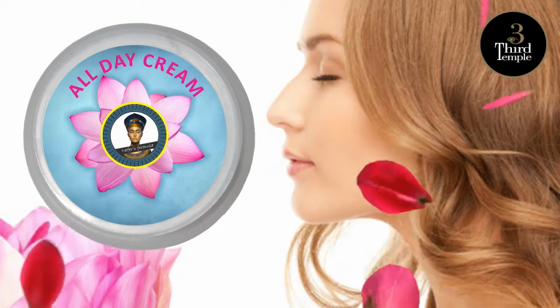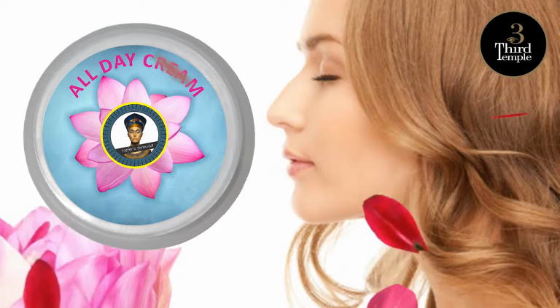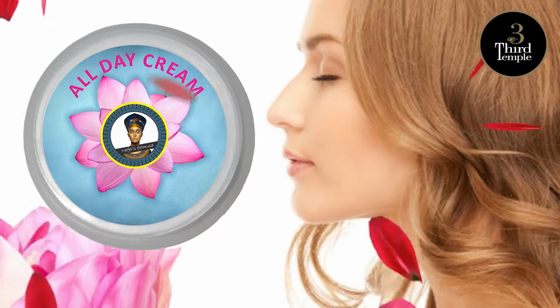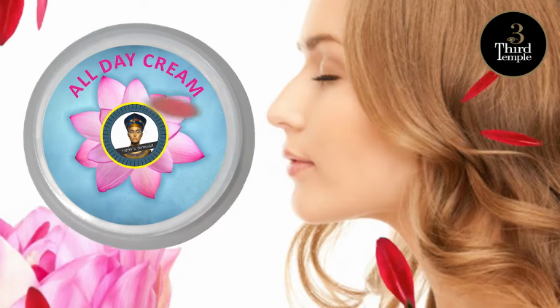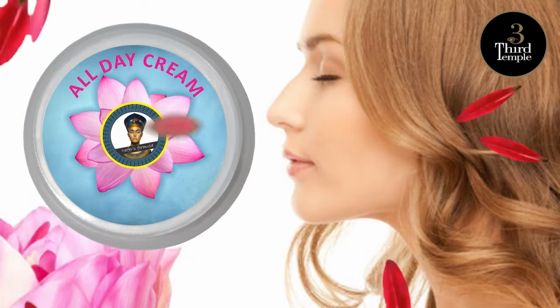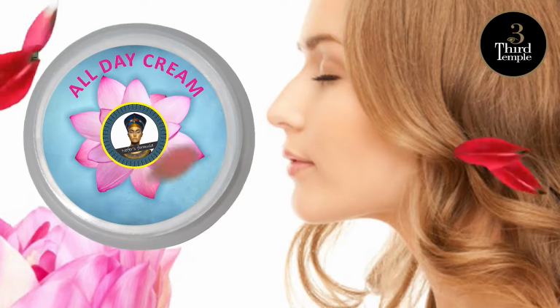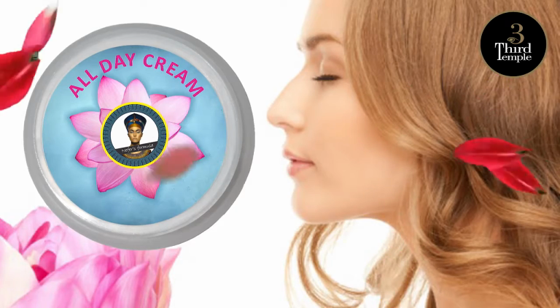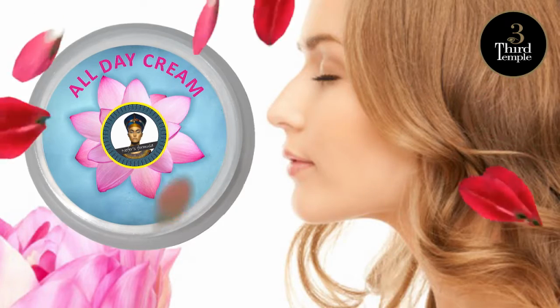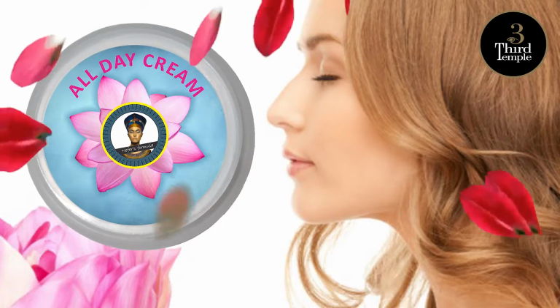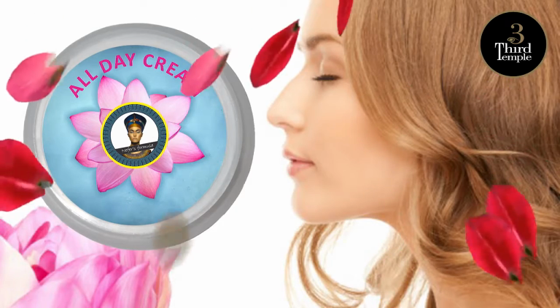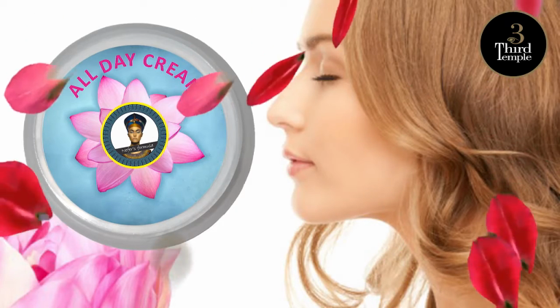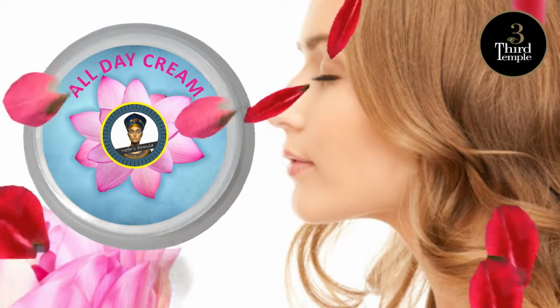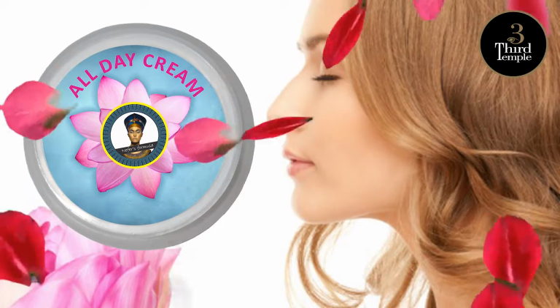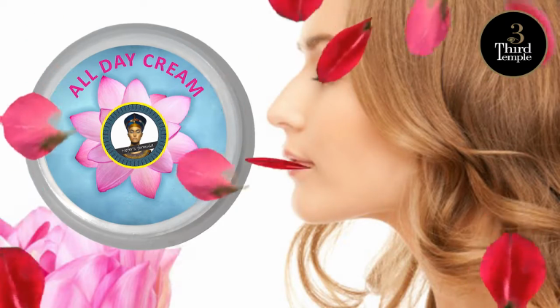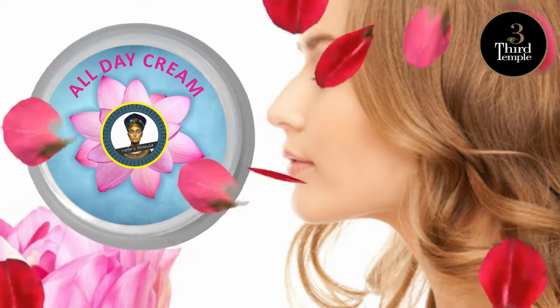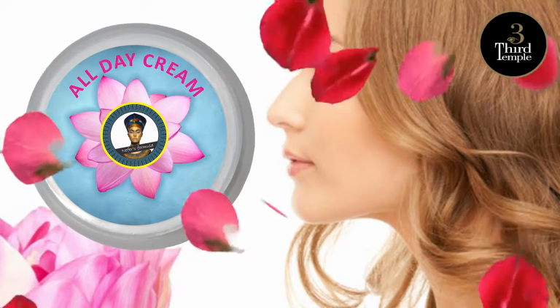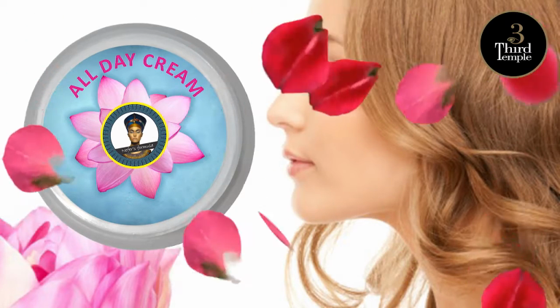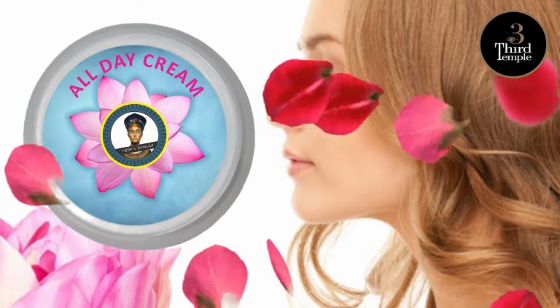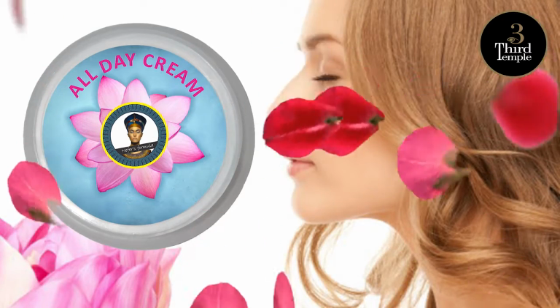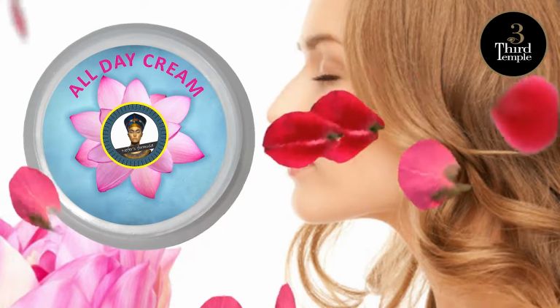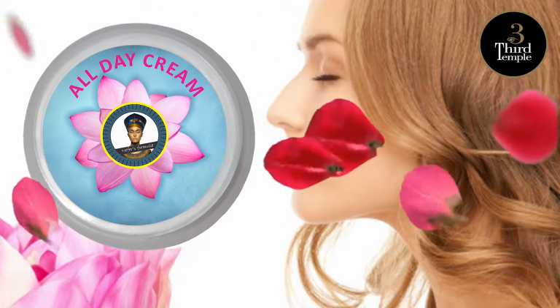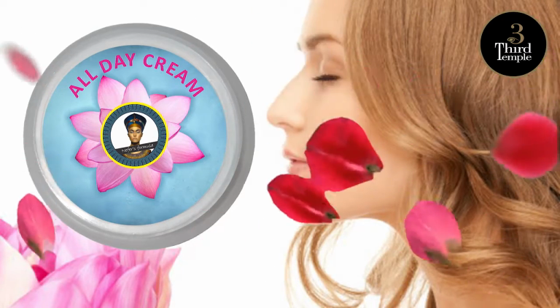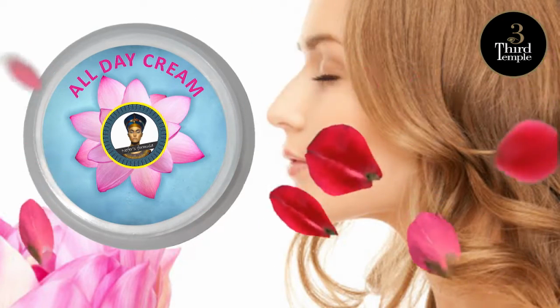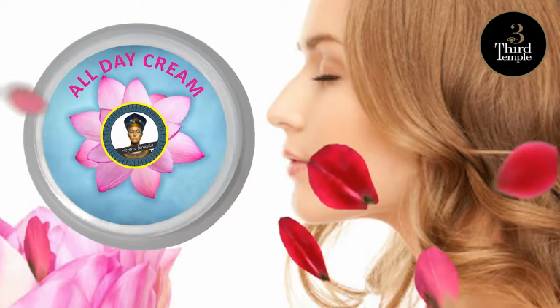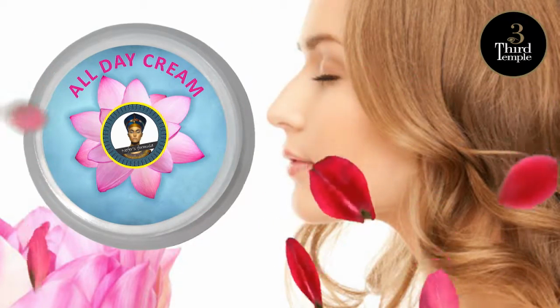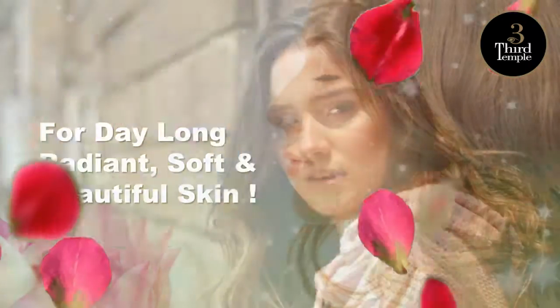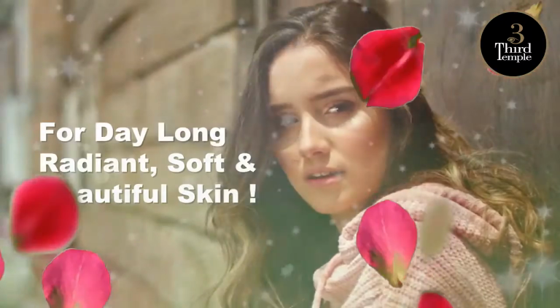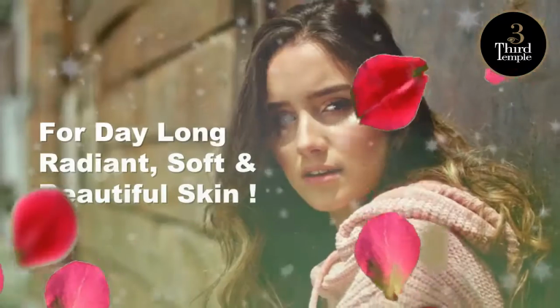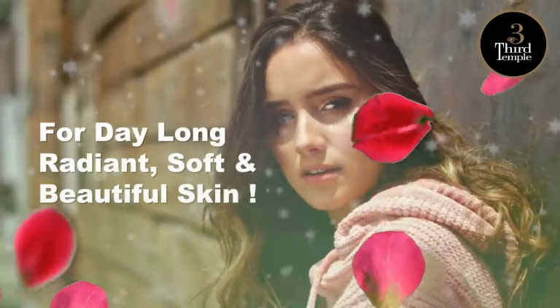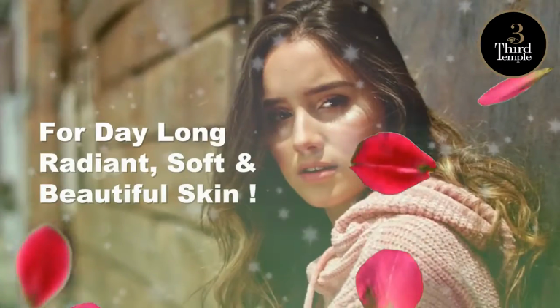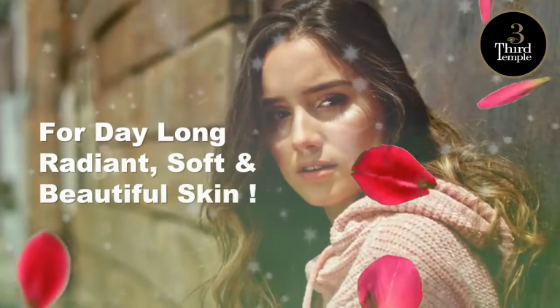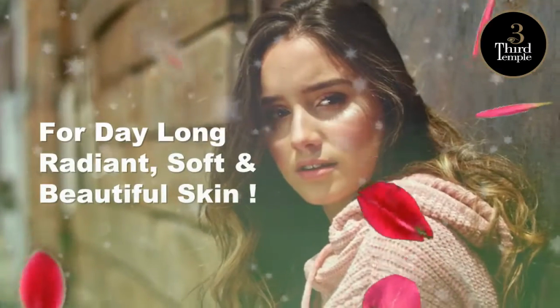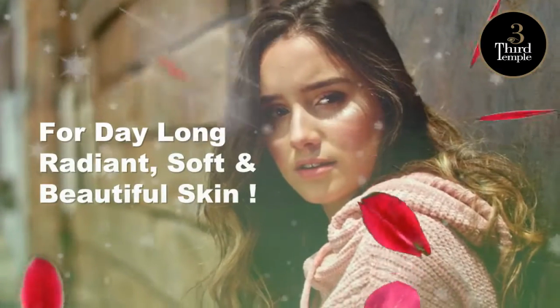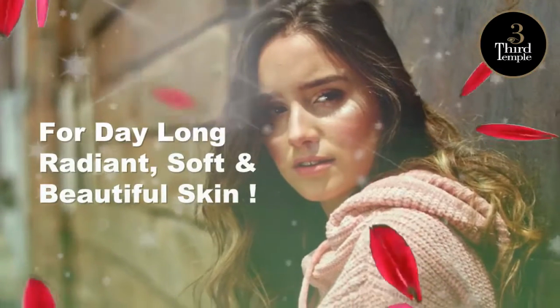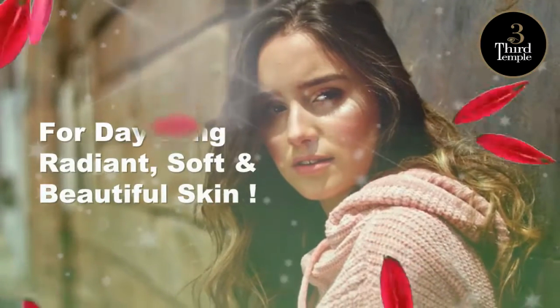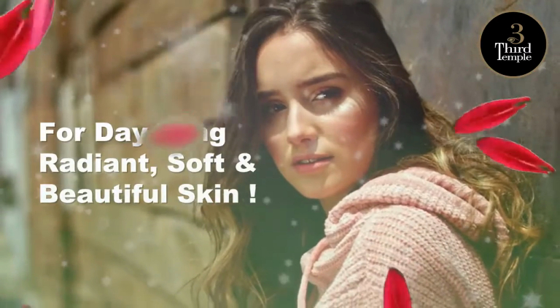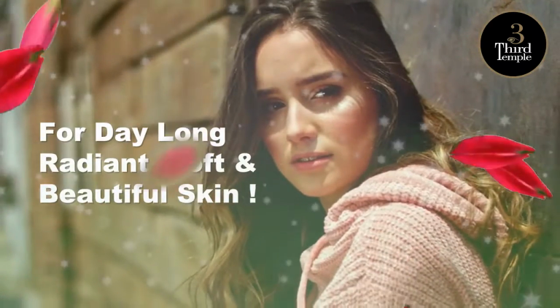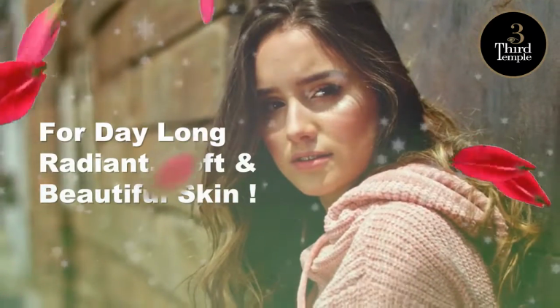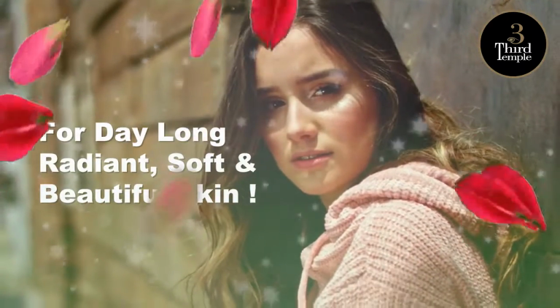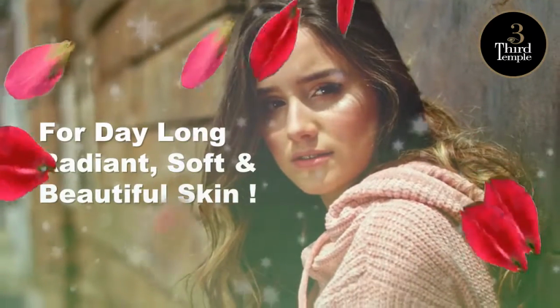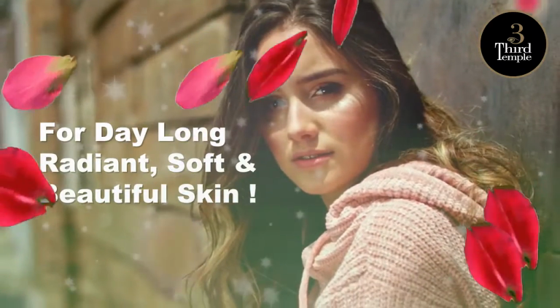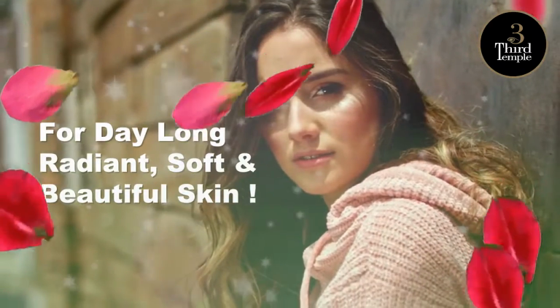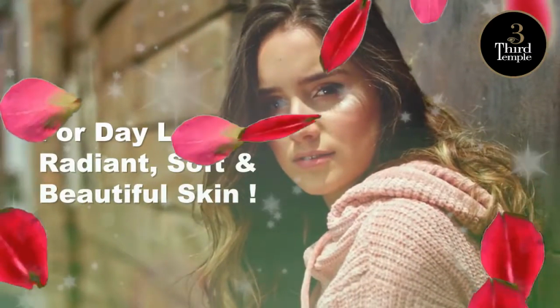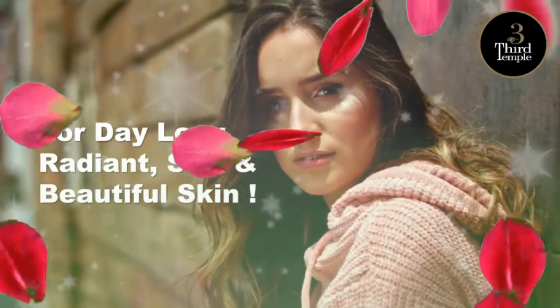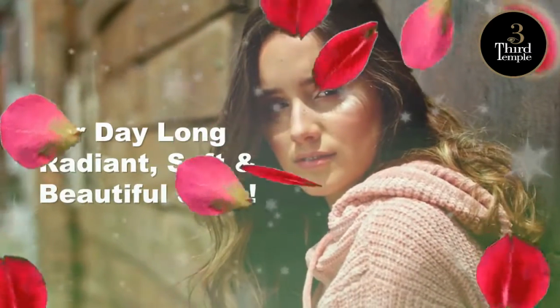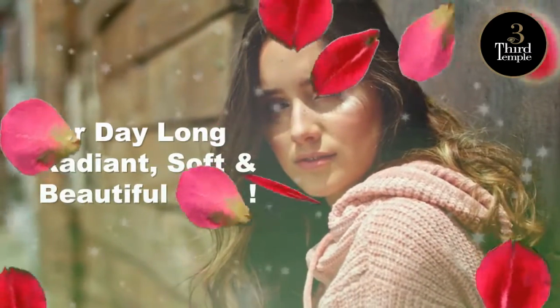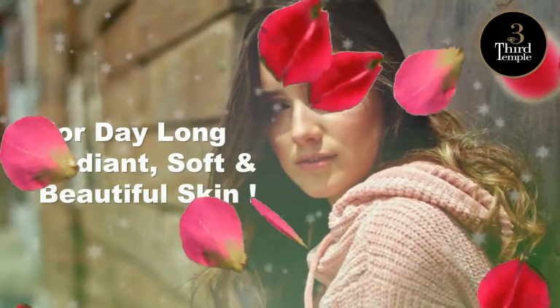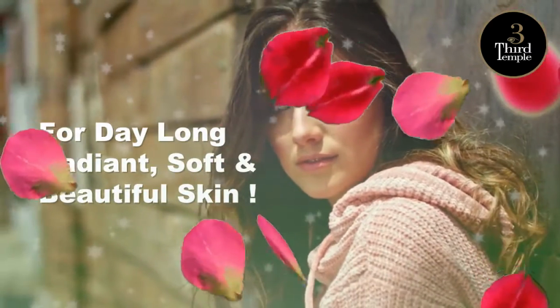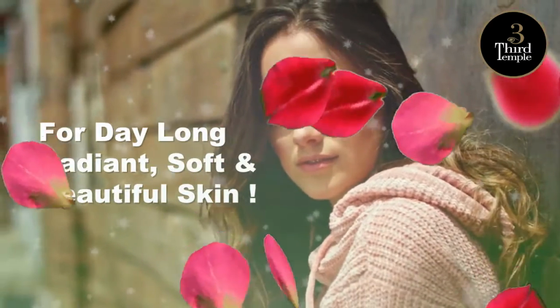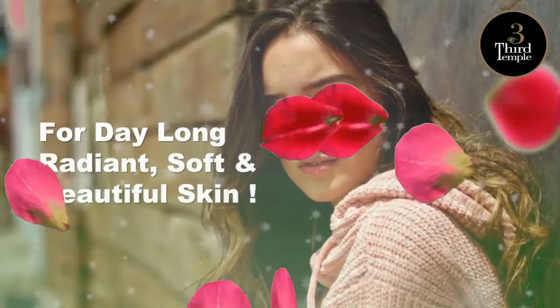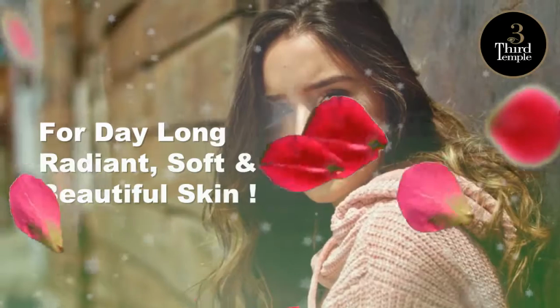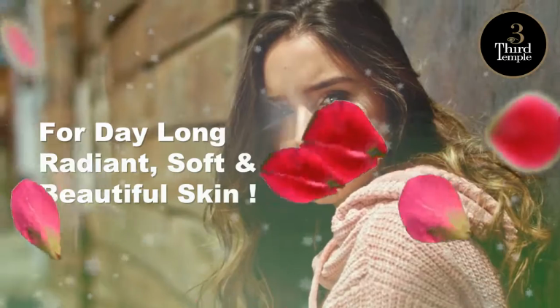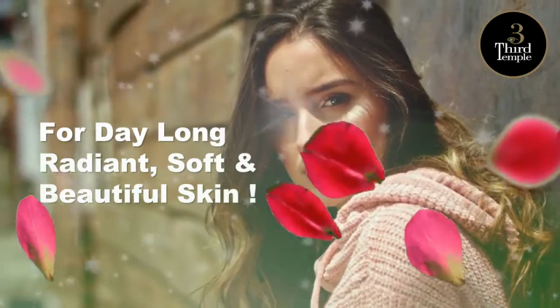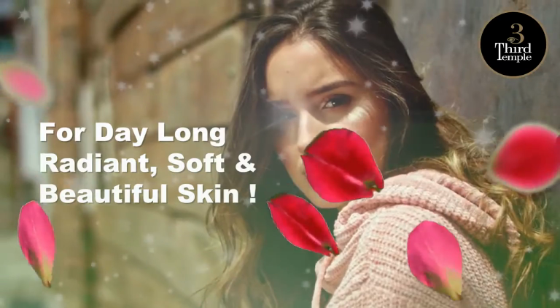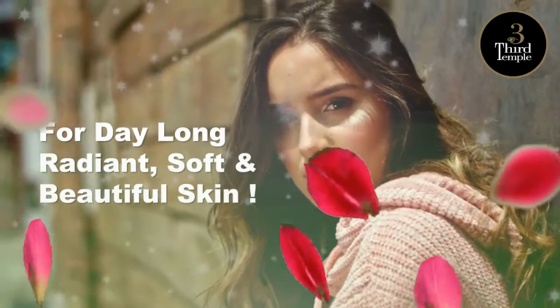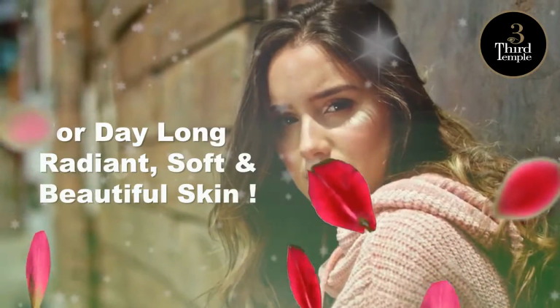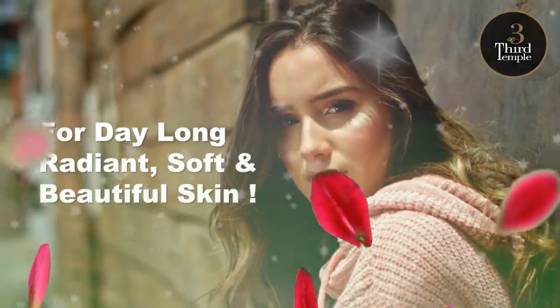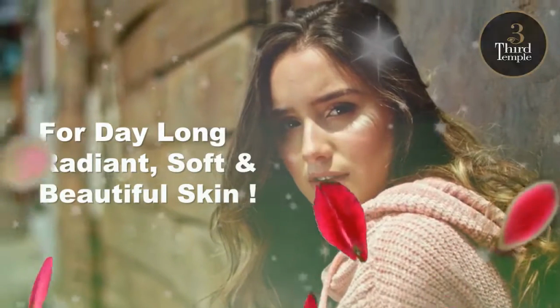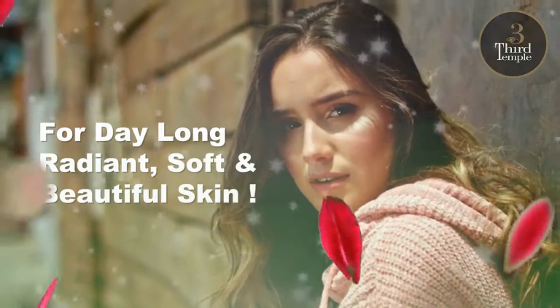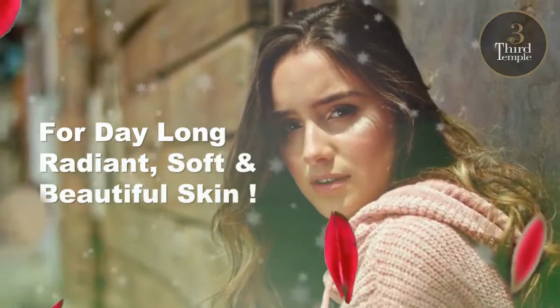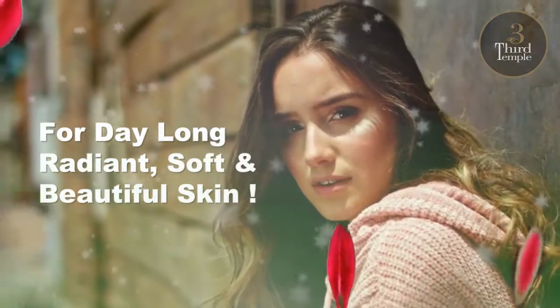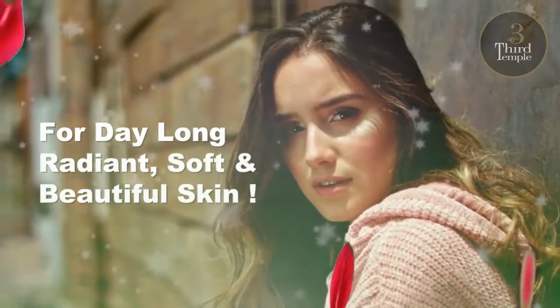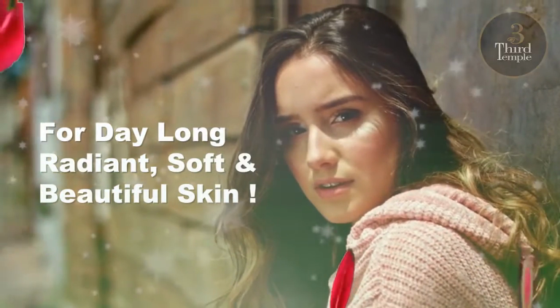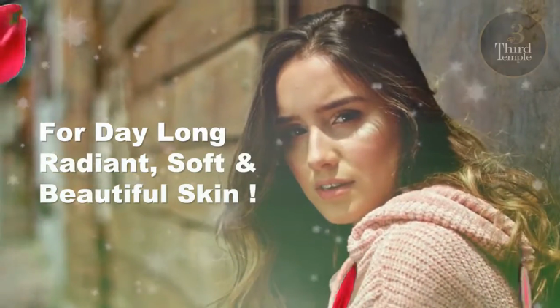Nefer's all day cream with lotus extracts — for day long radiant, soft and beautiful skin.